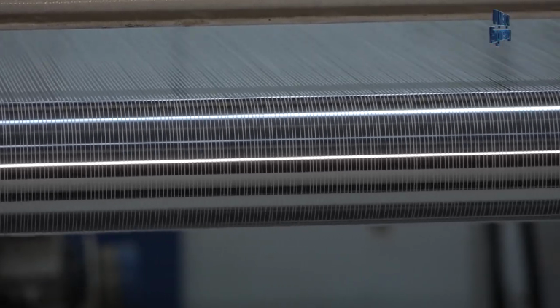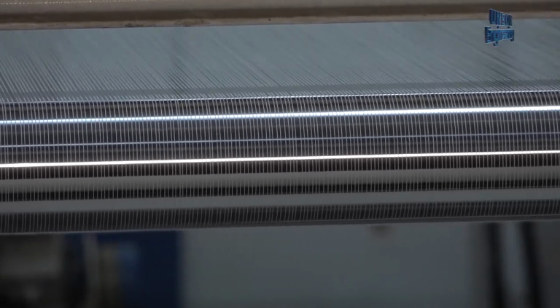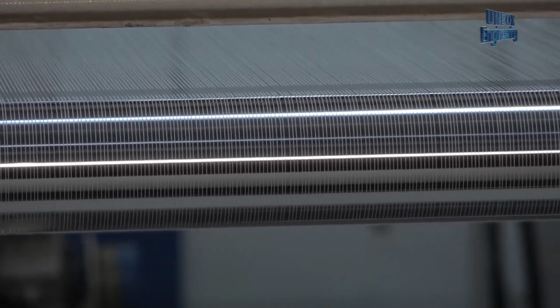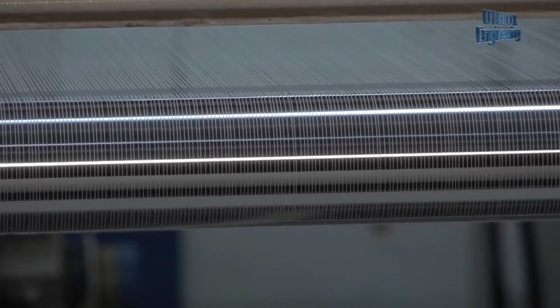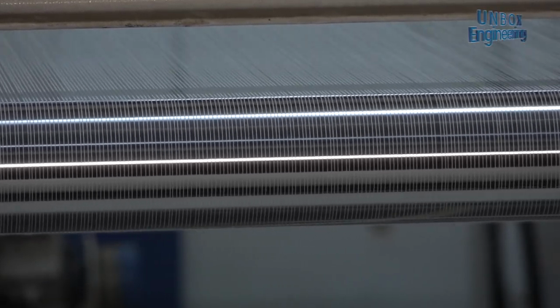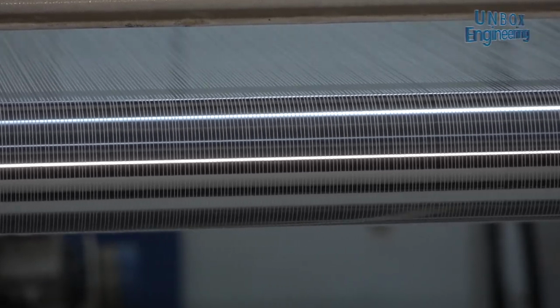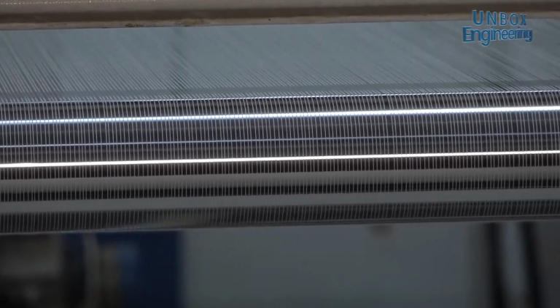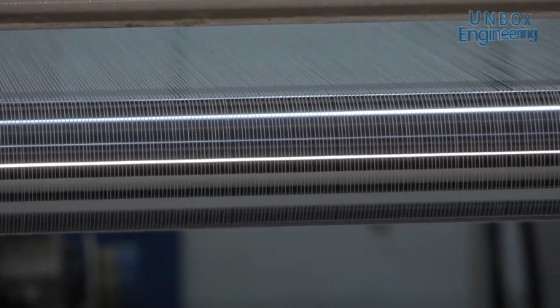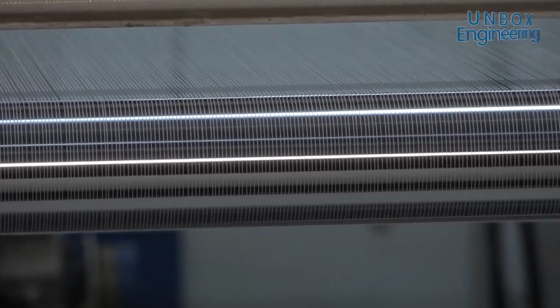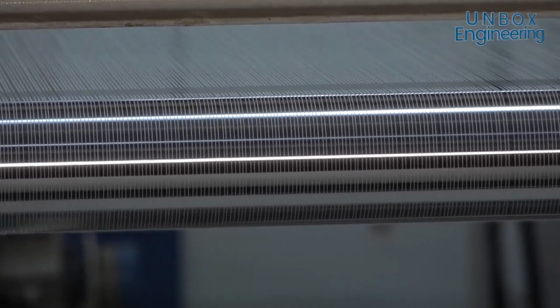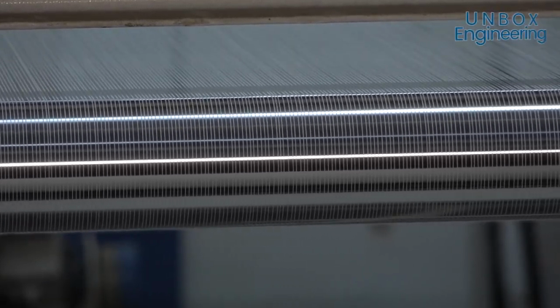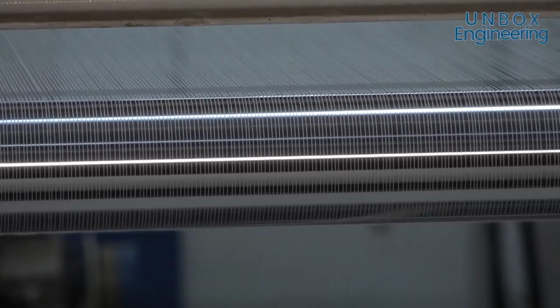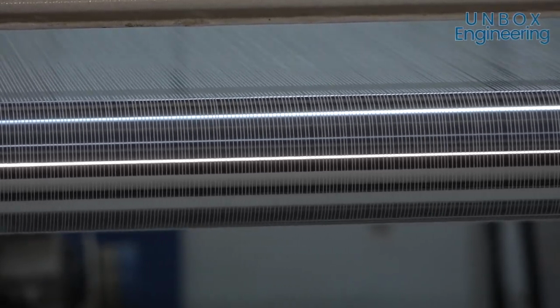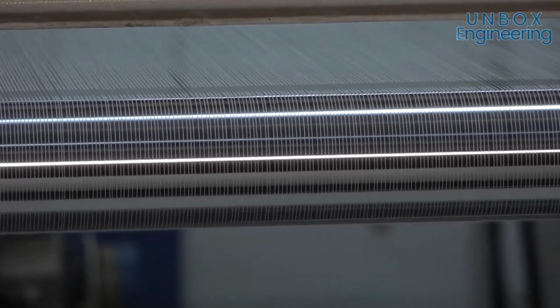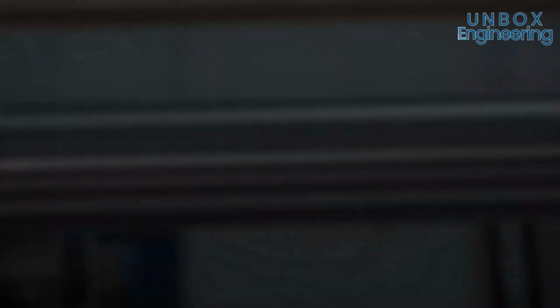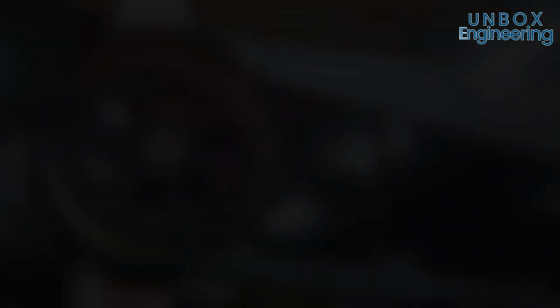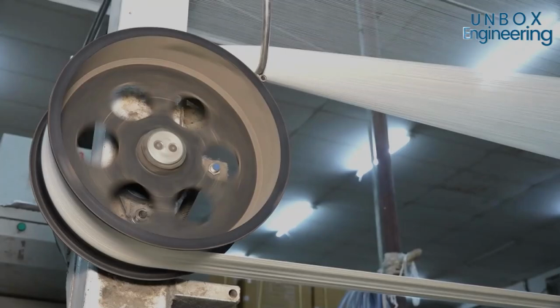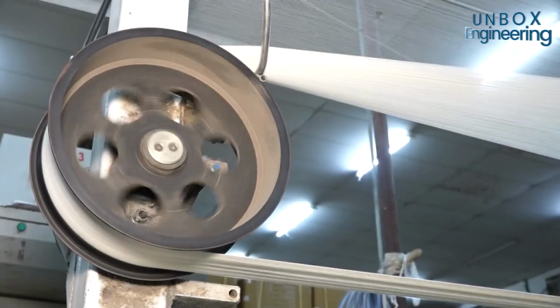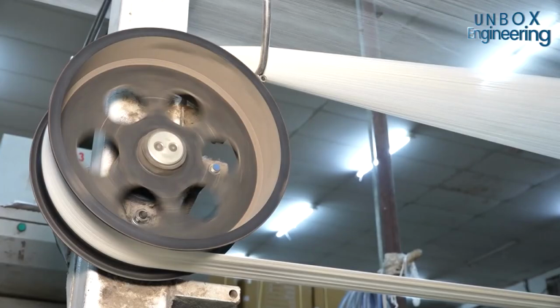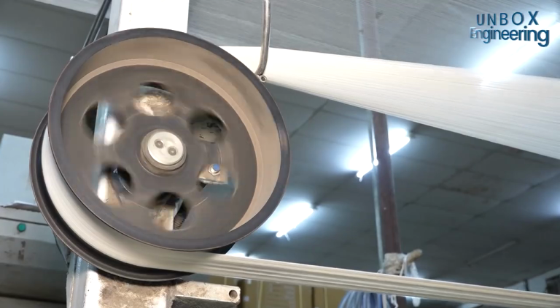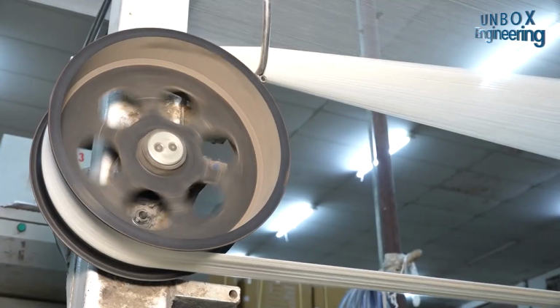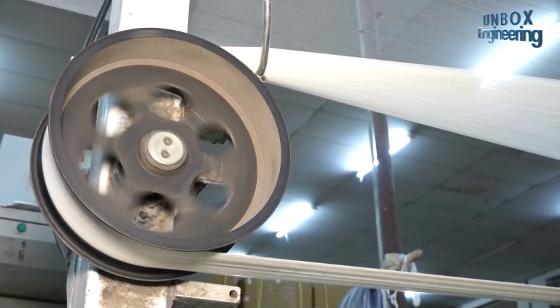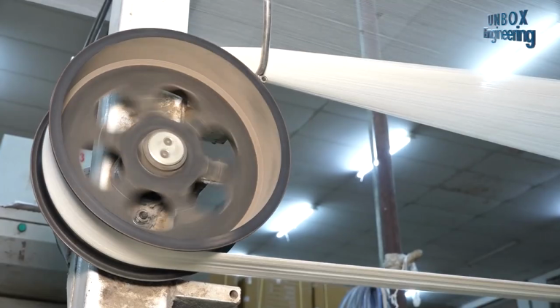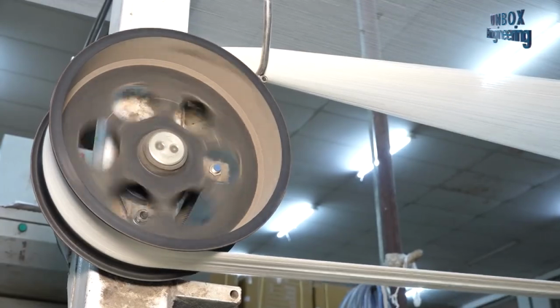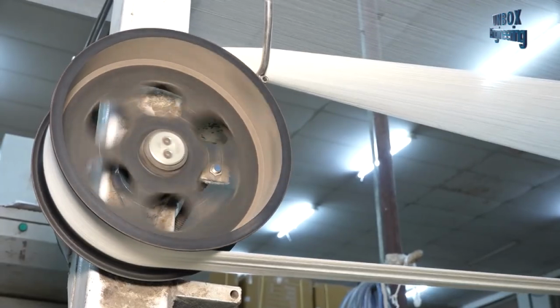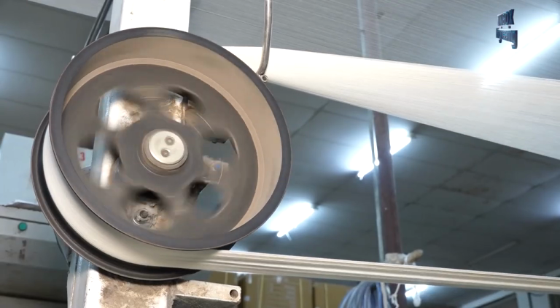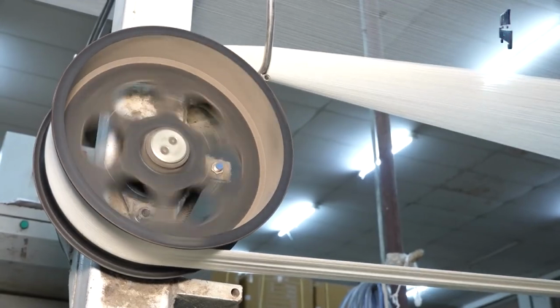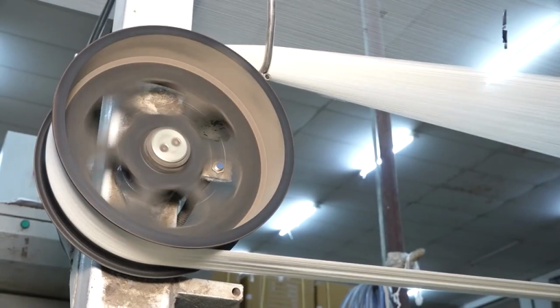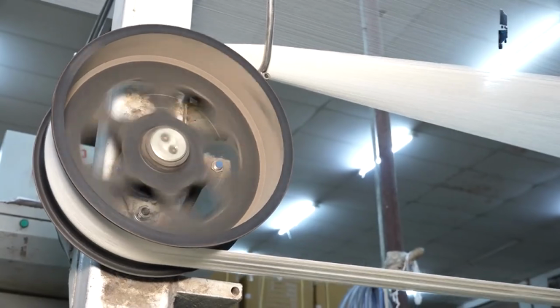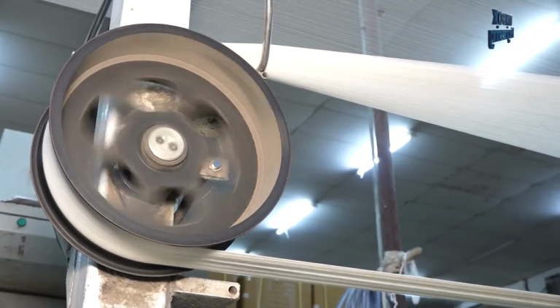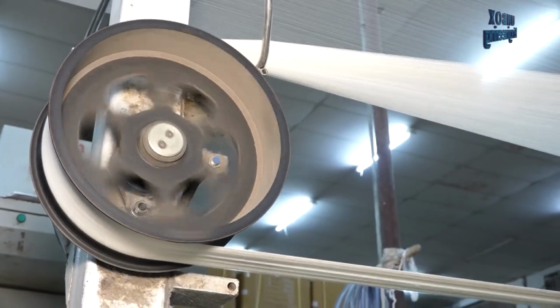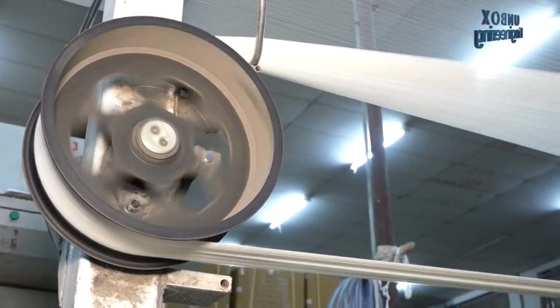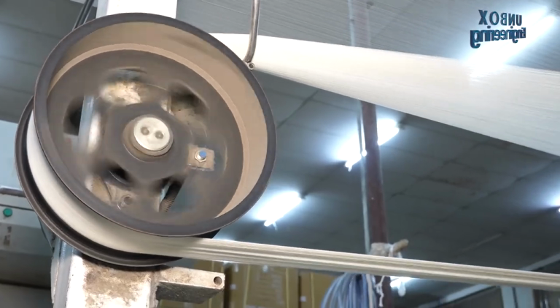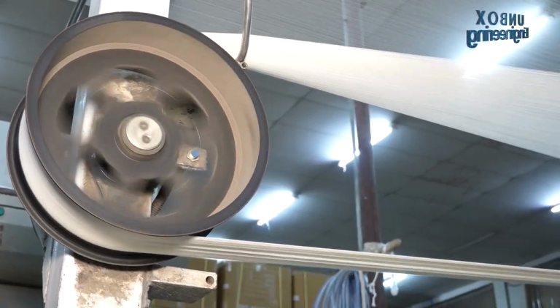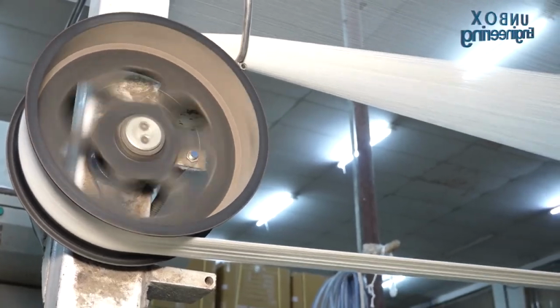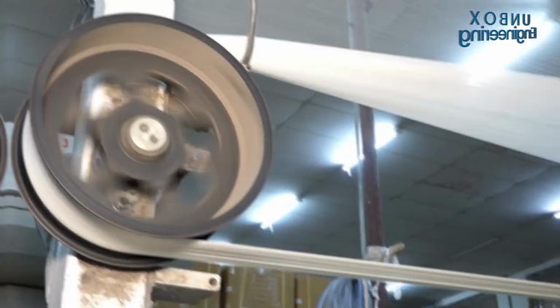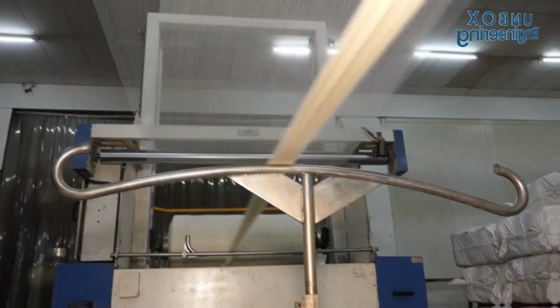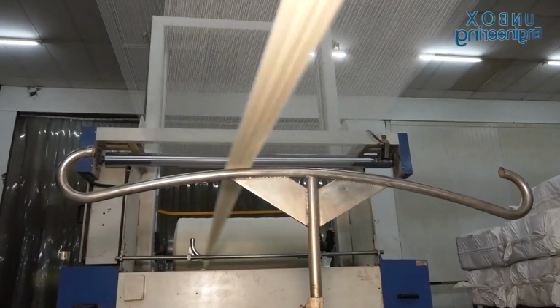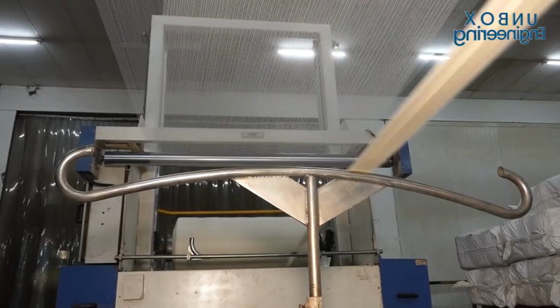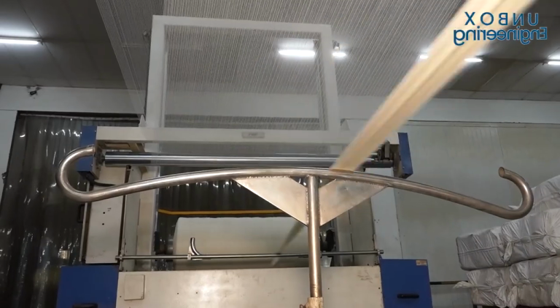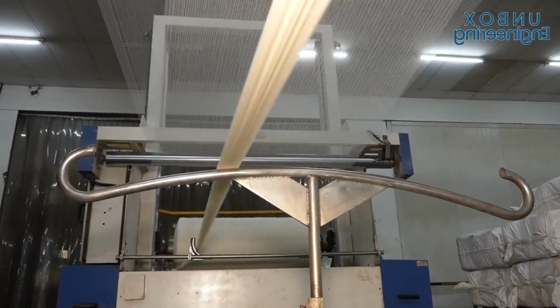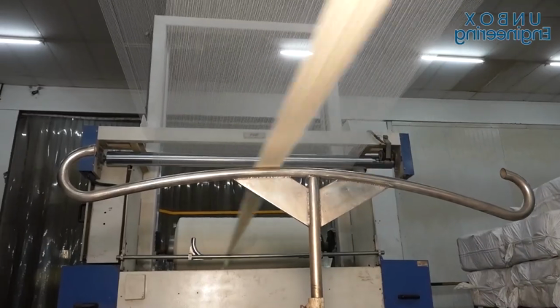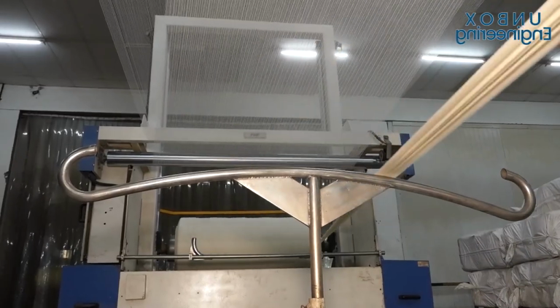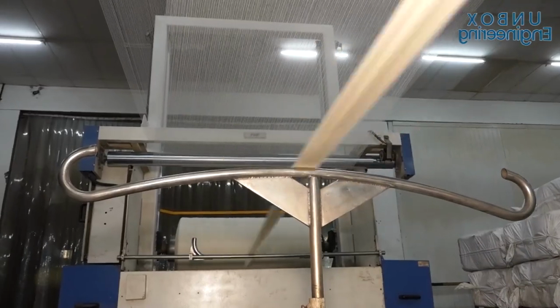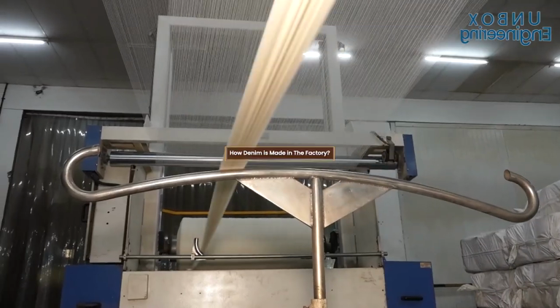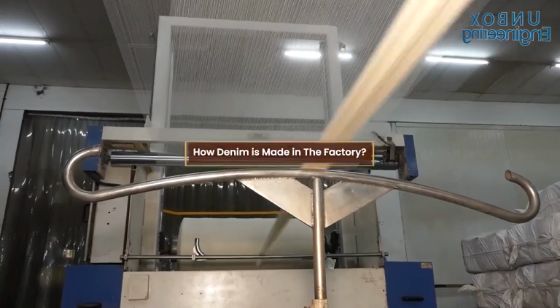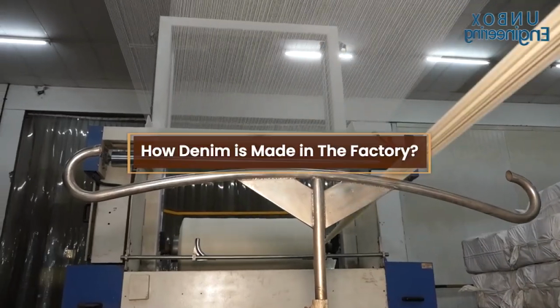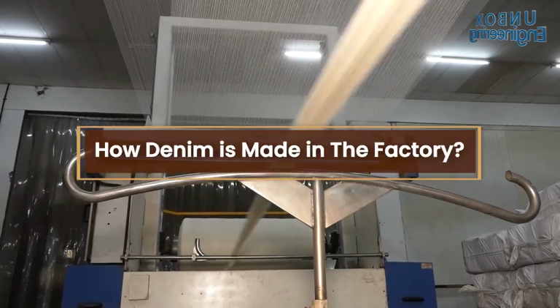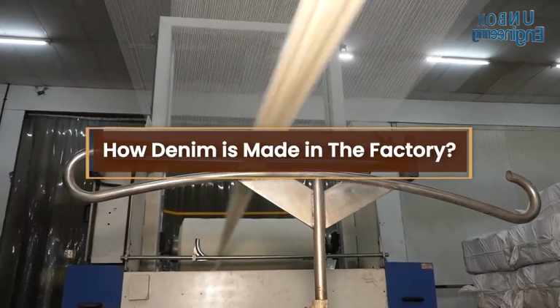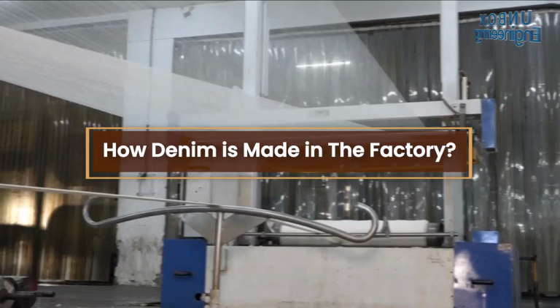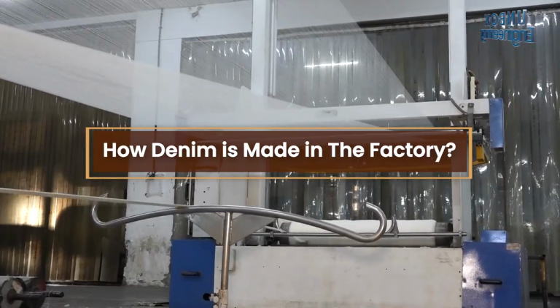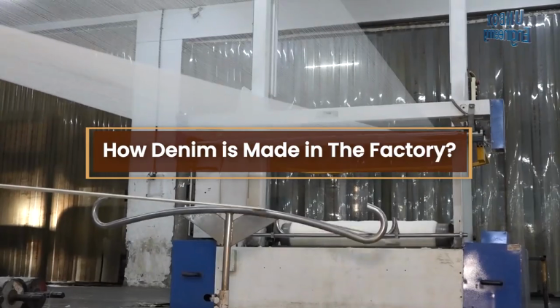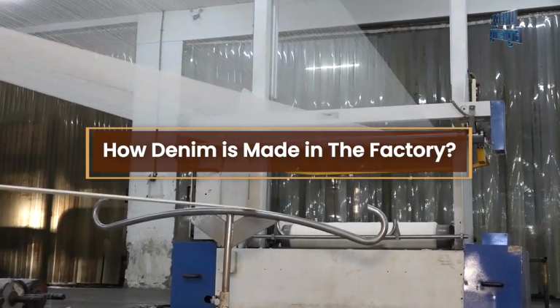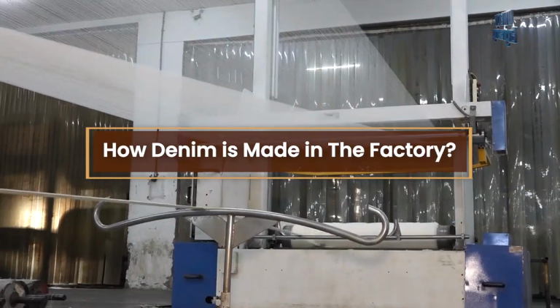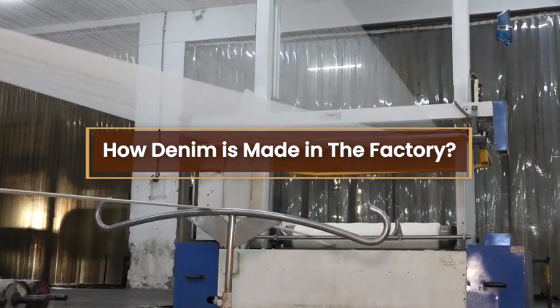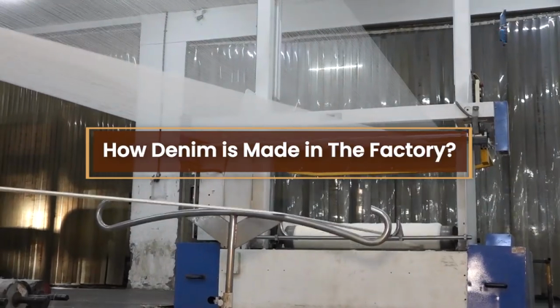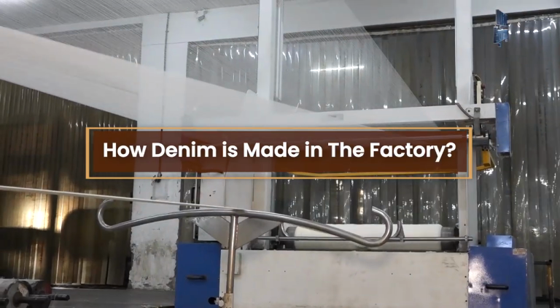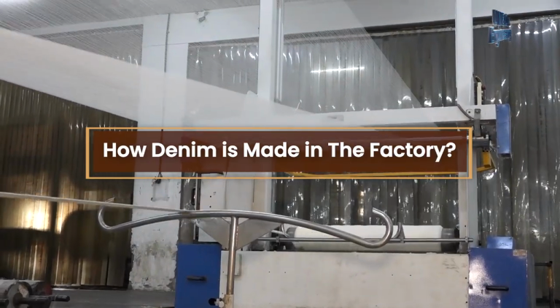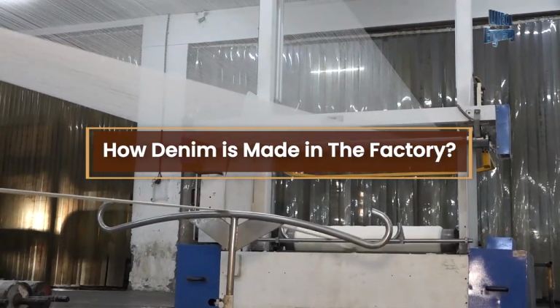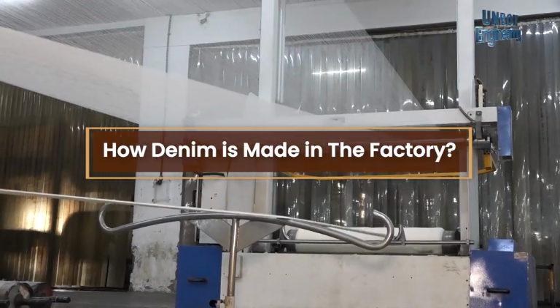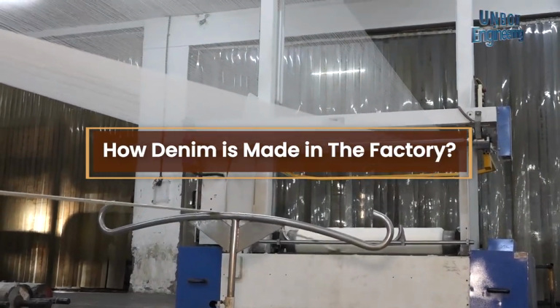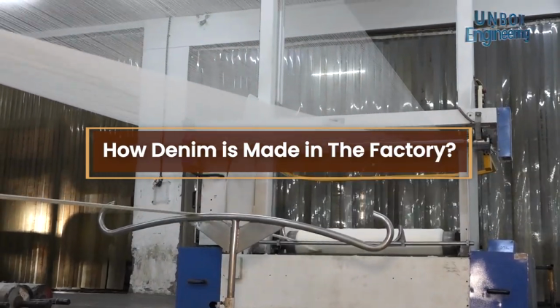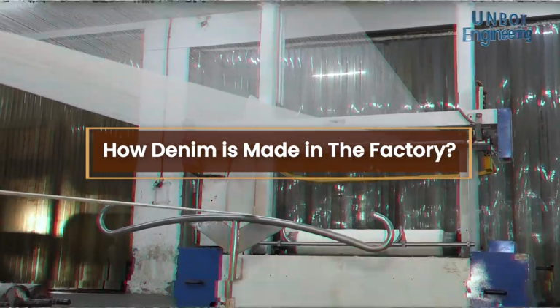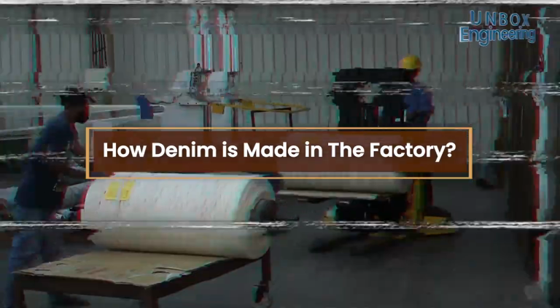These days we all wear denim jeans at some point, but do you know how denim is made in the factory?